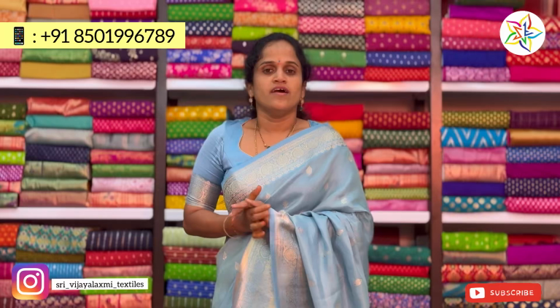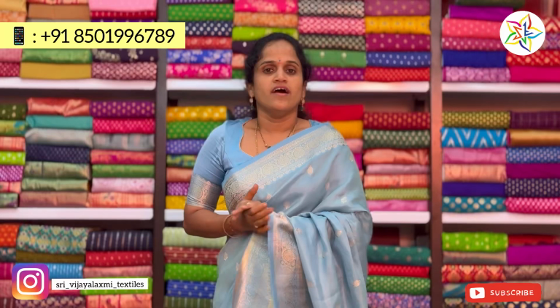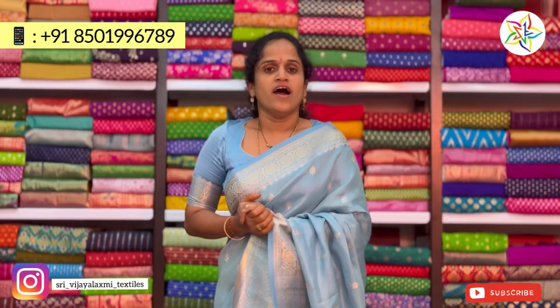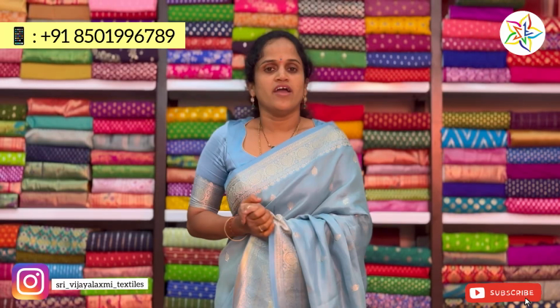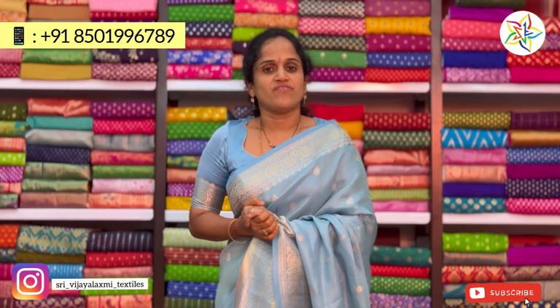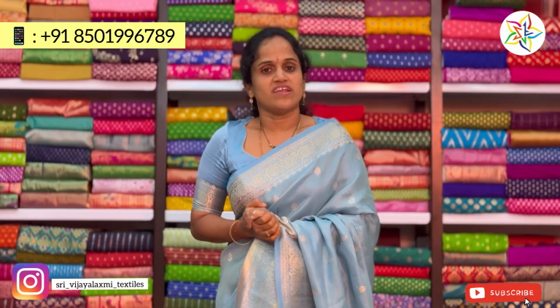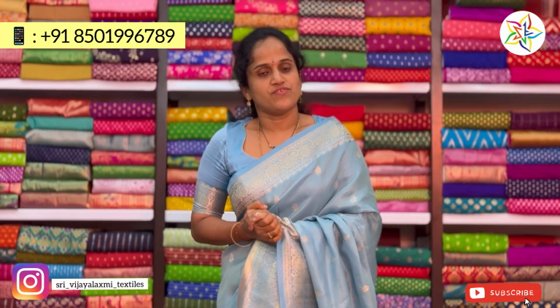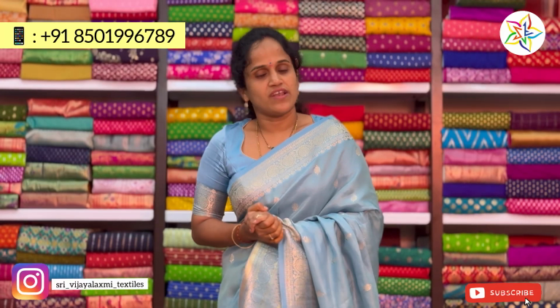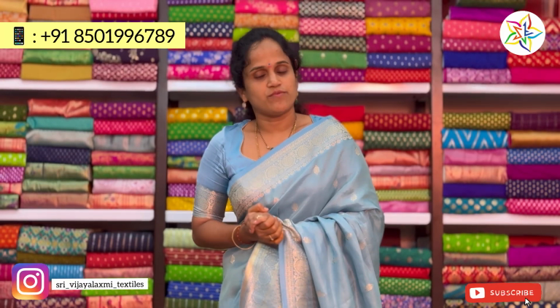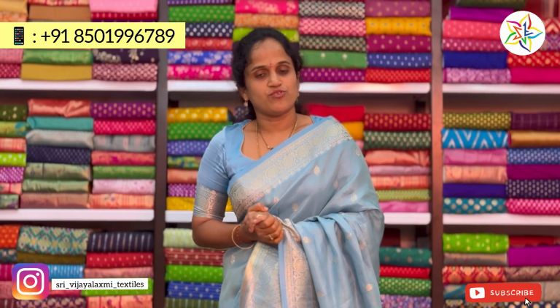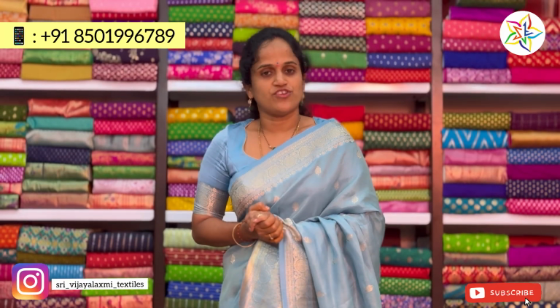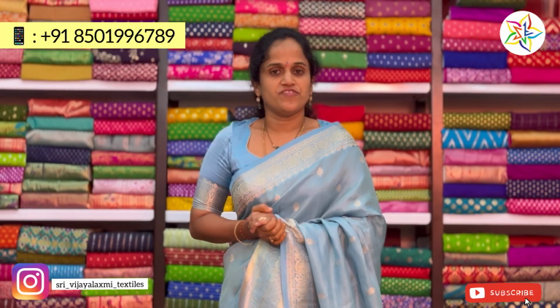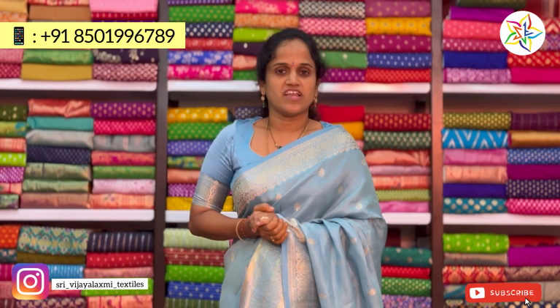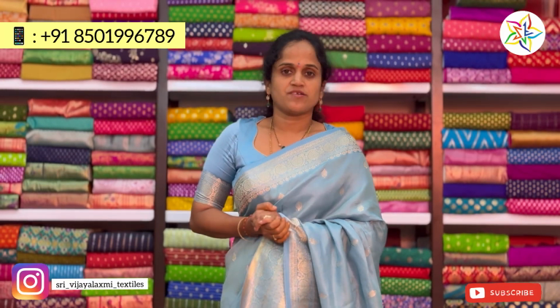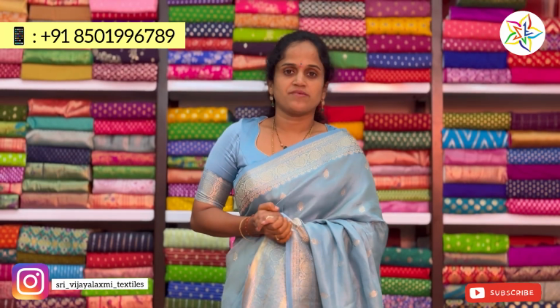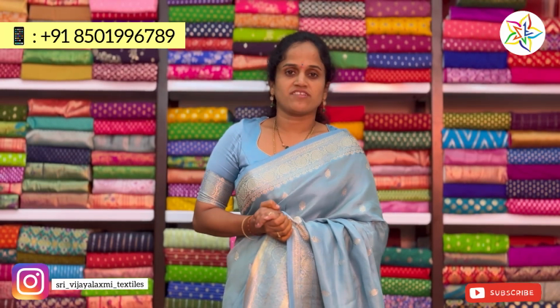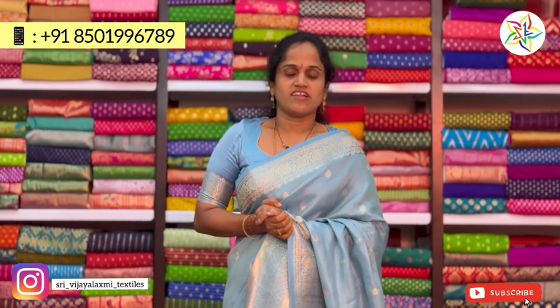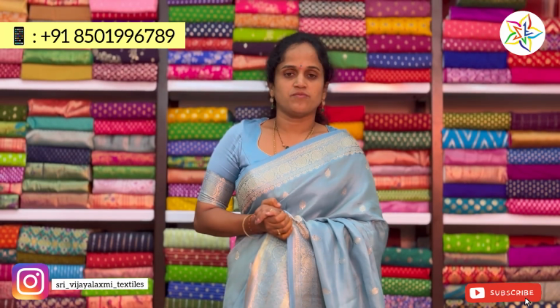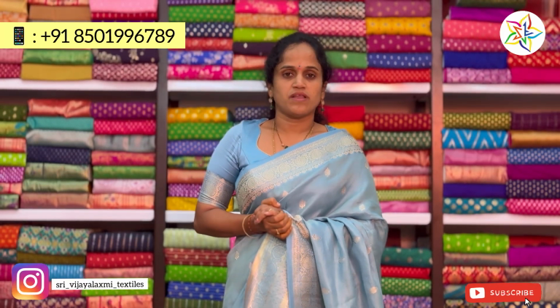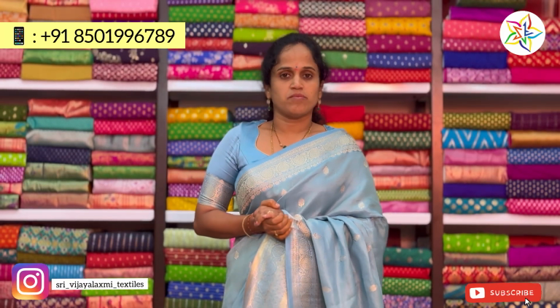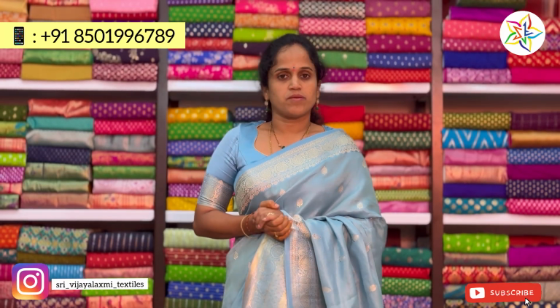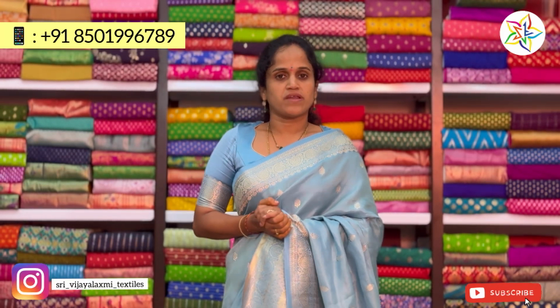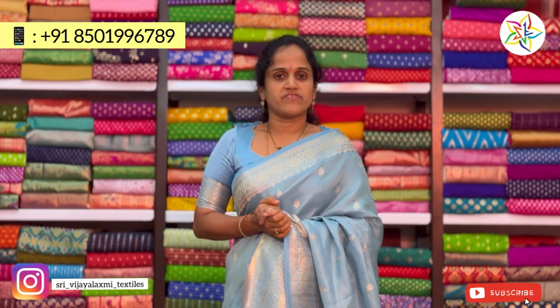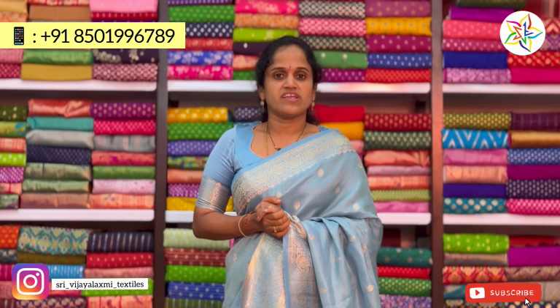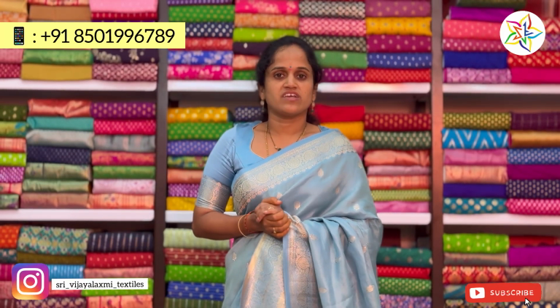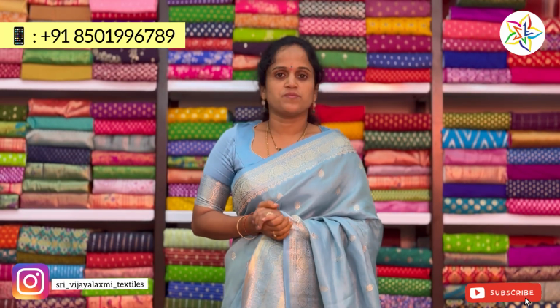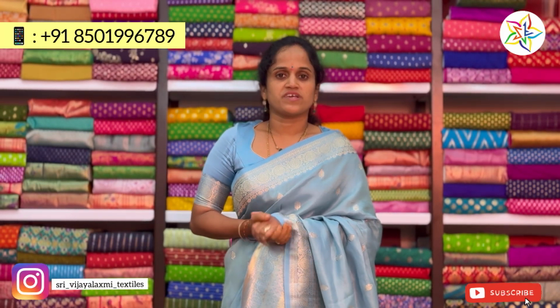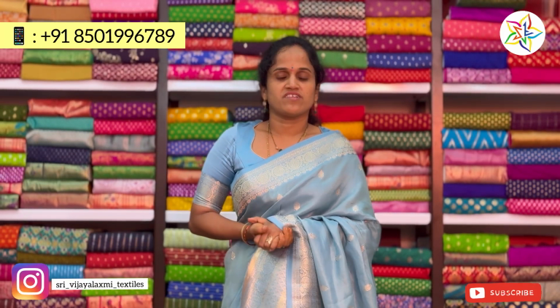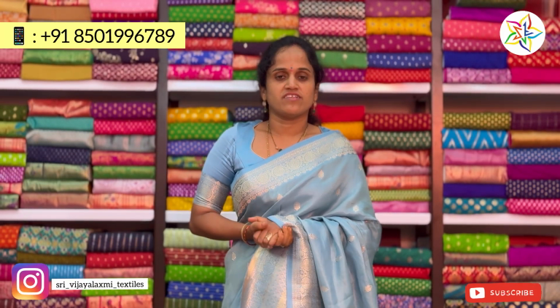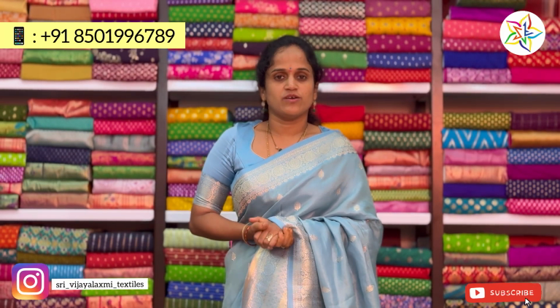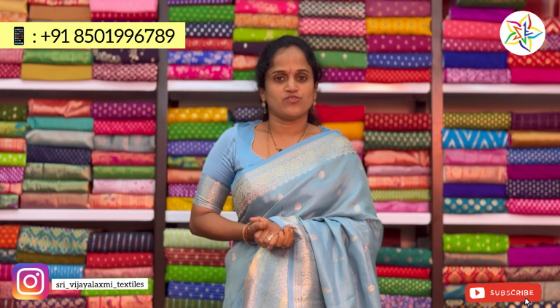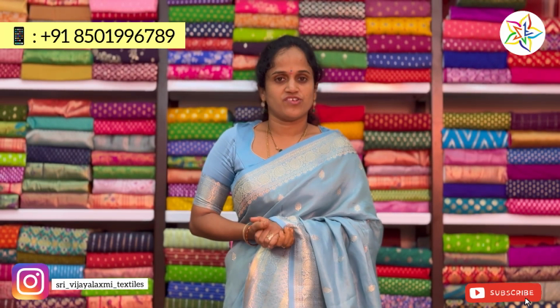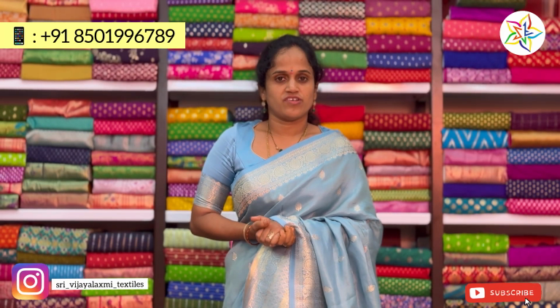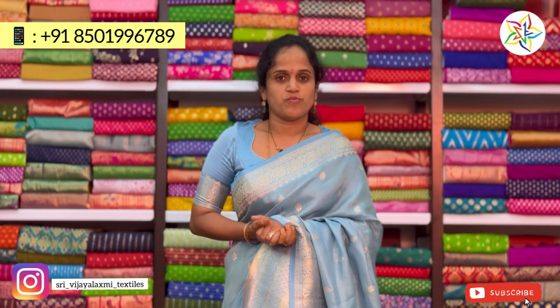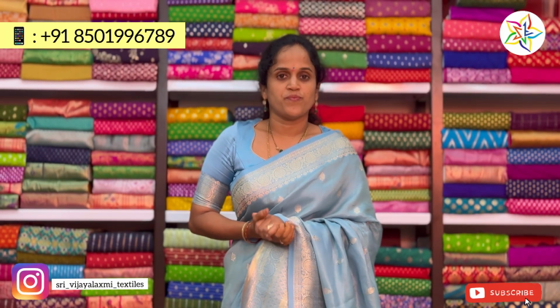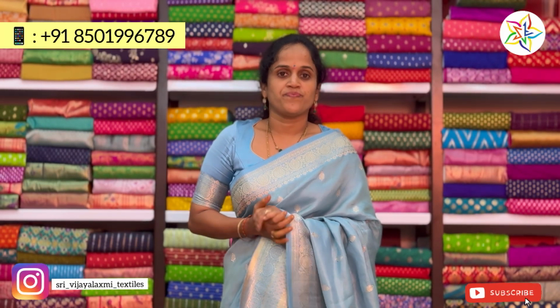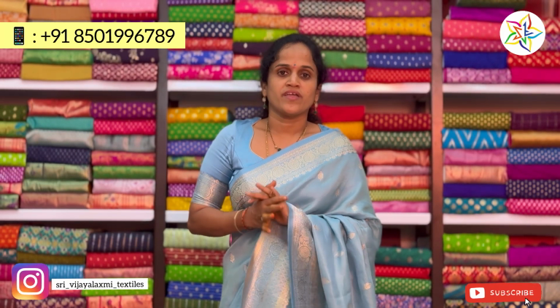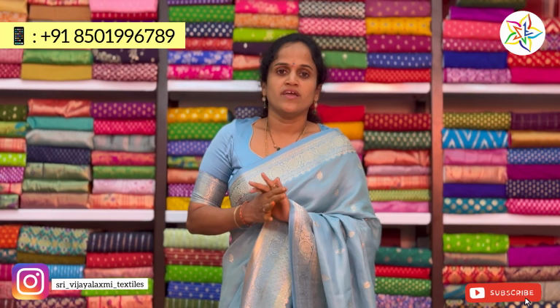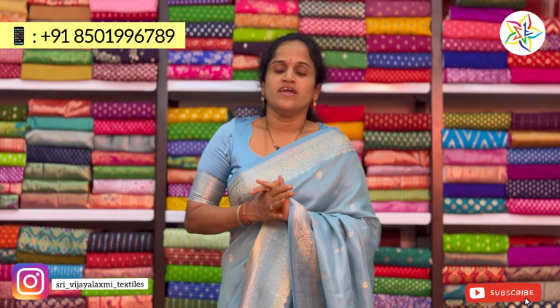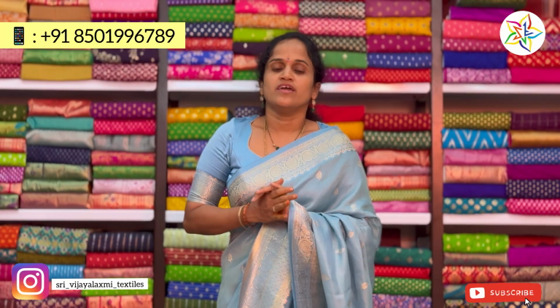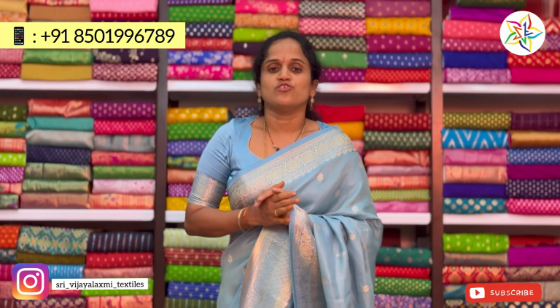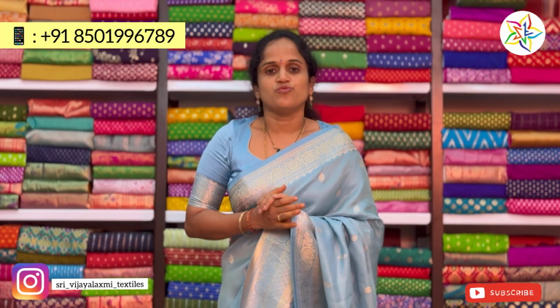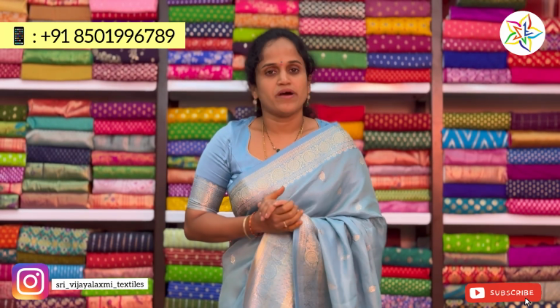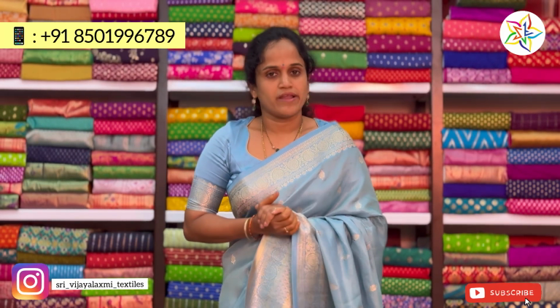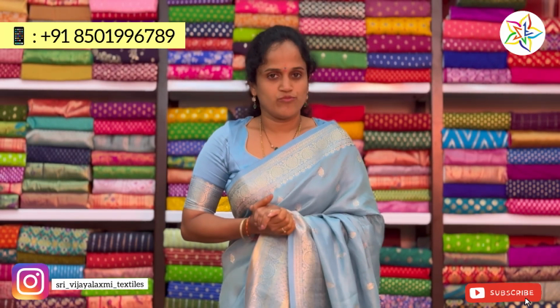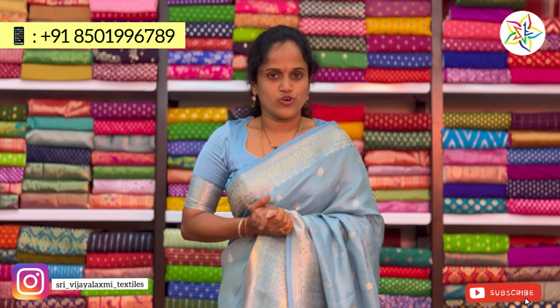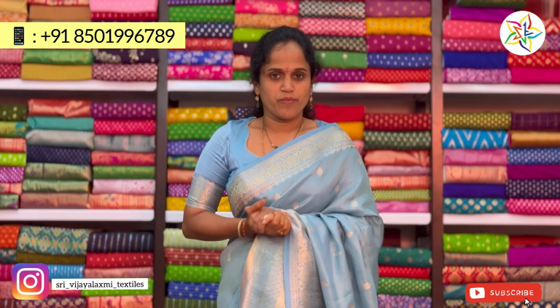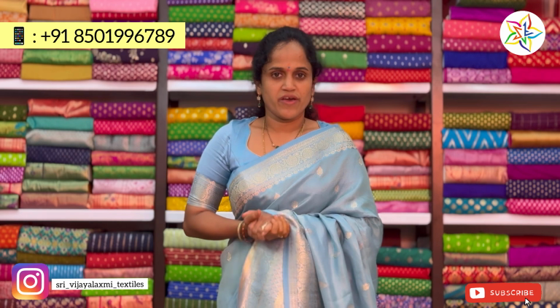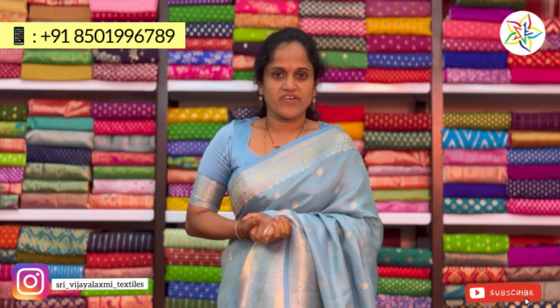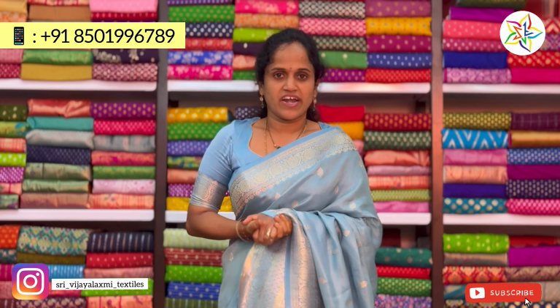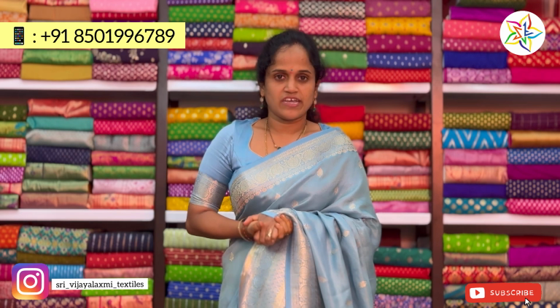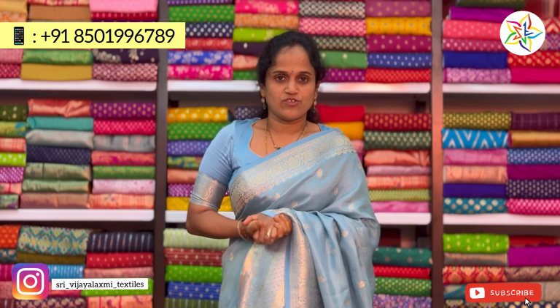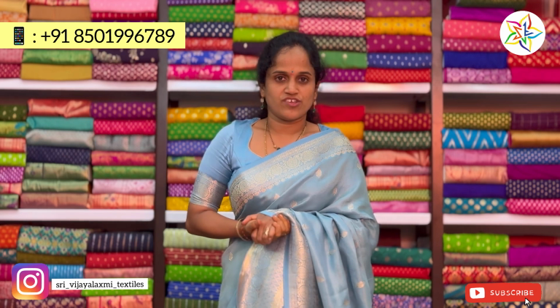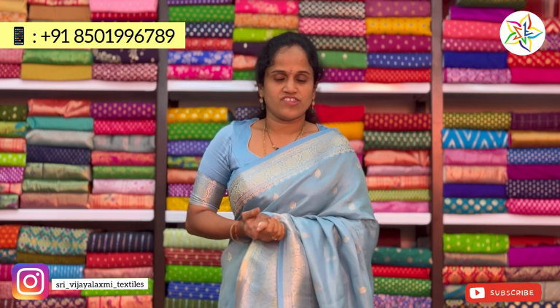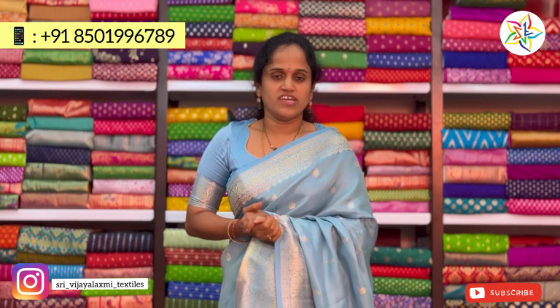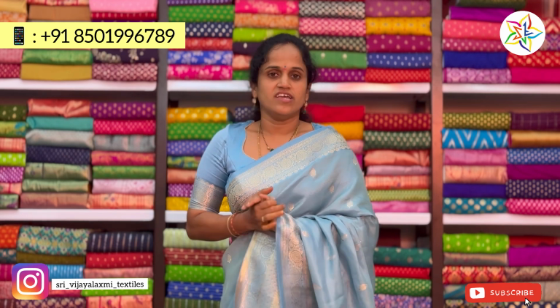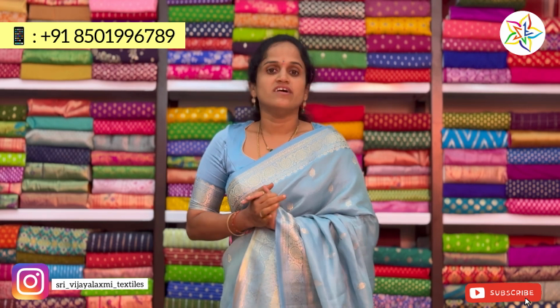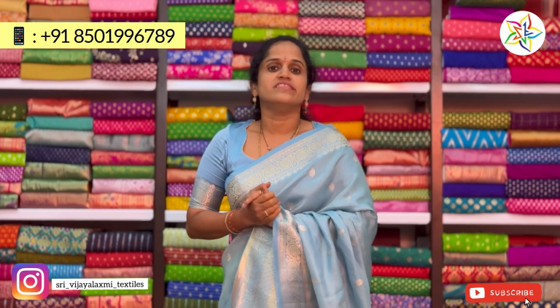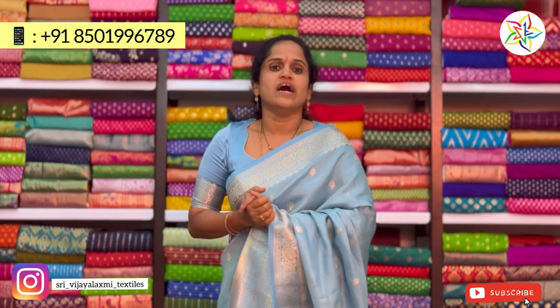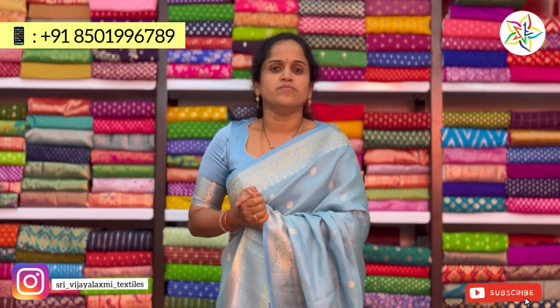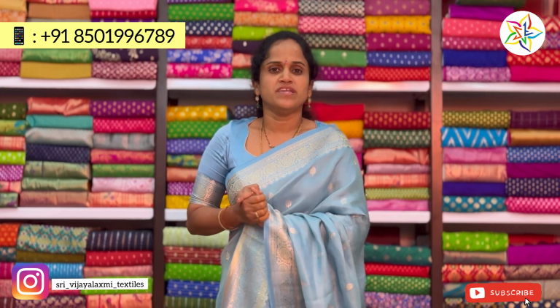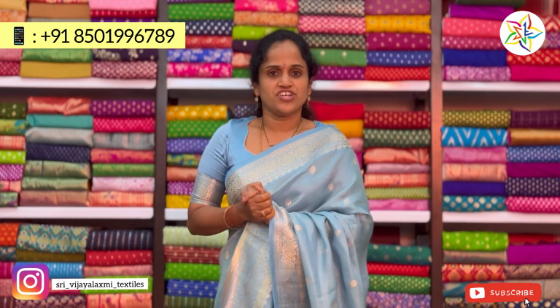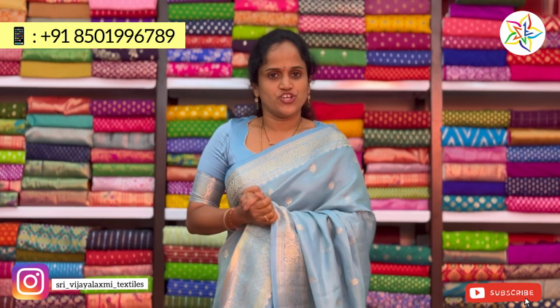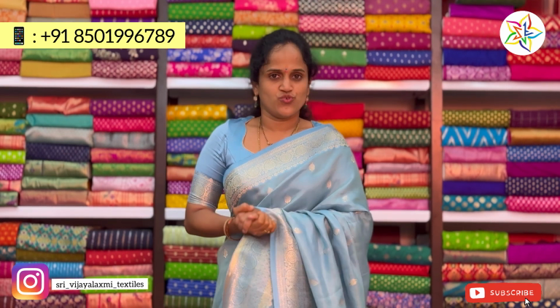Hi friends, welcome to Vigil Ekstrom Textiles. Today I am here with Dhamini Tissue.